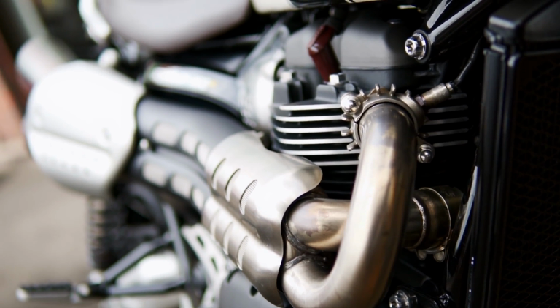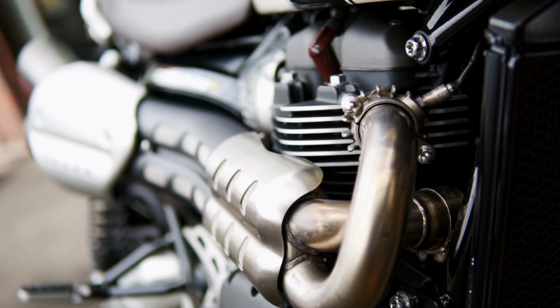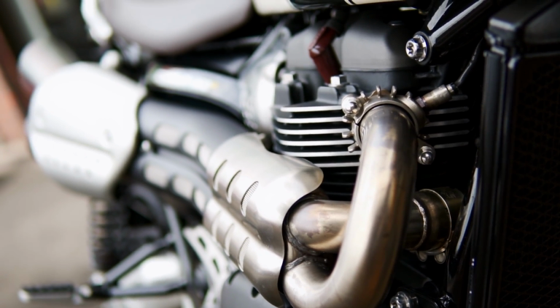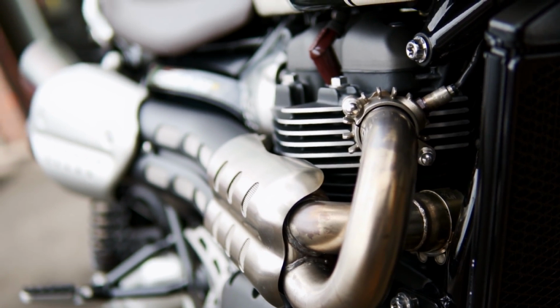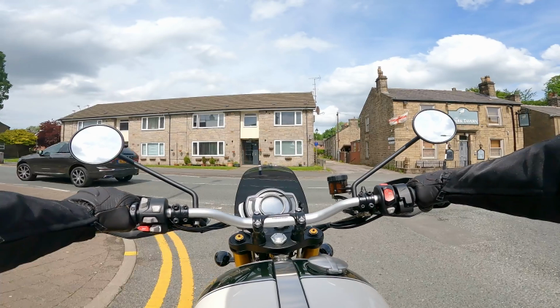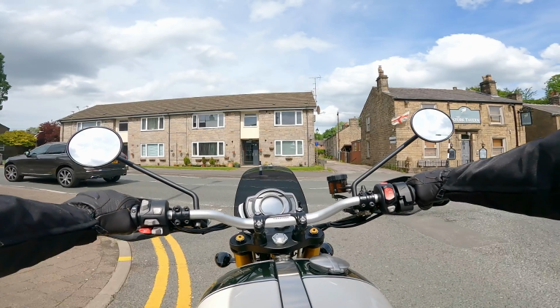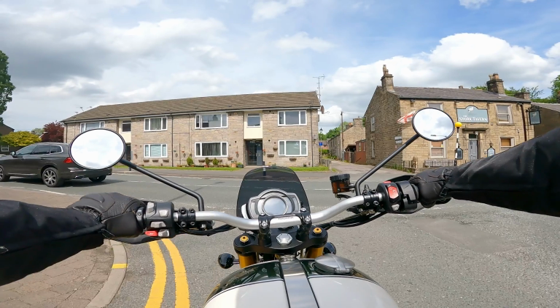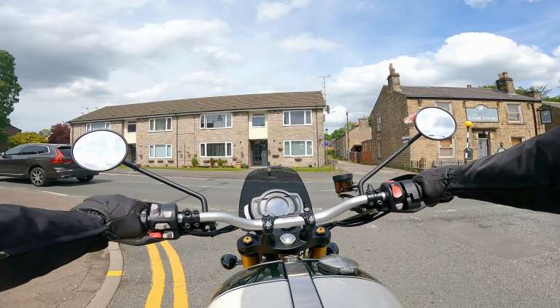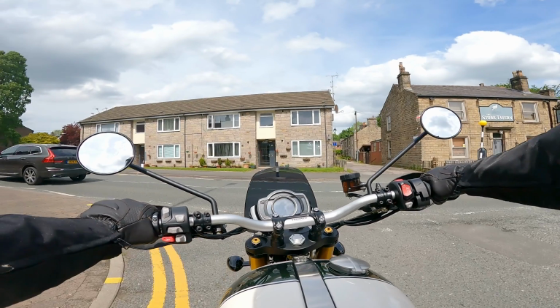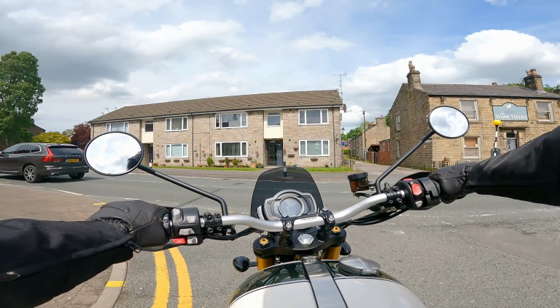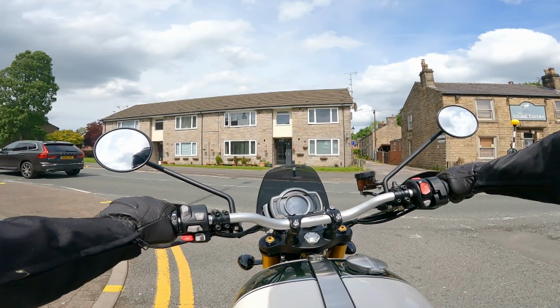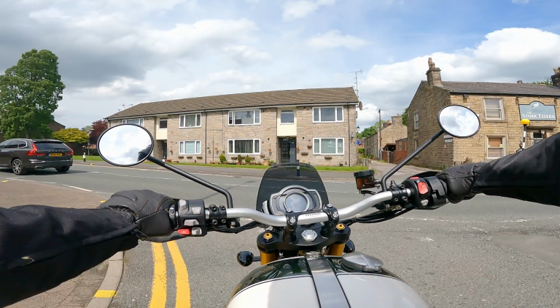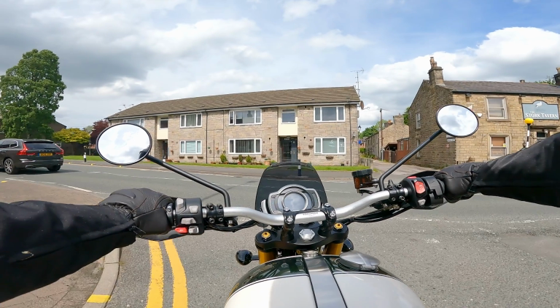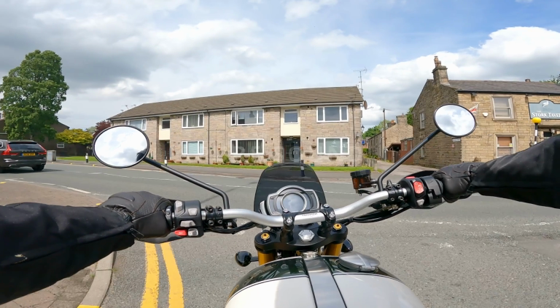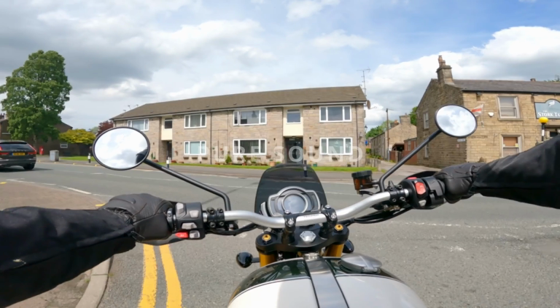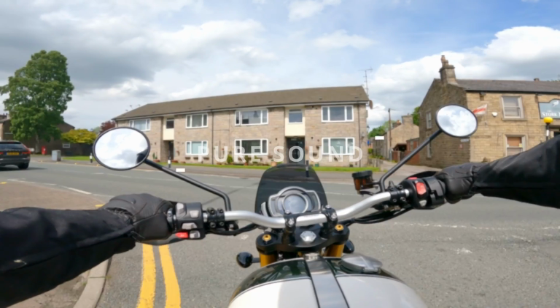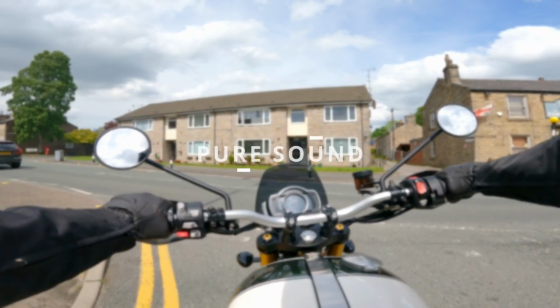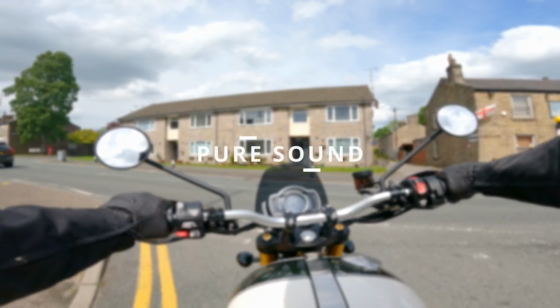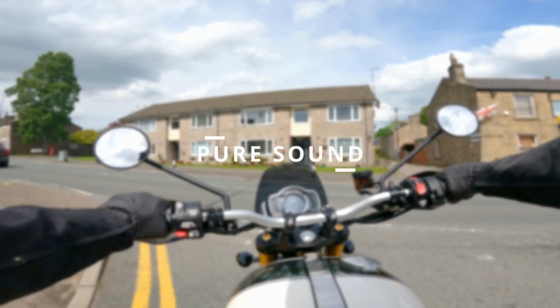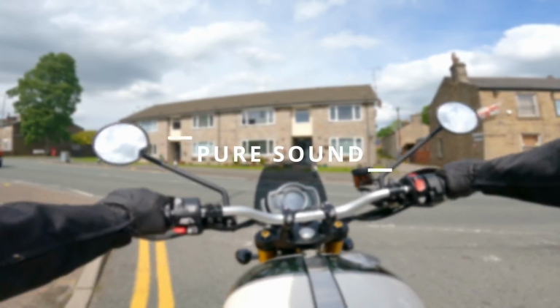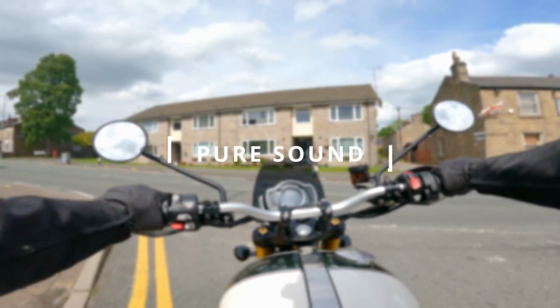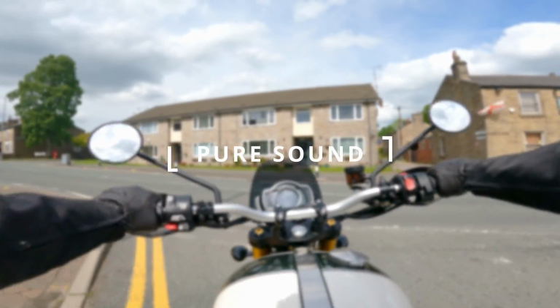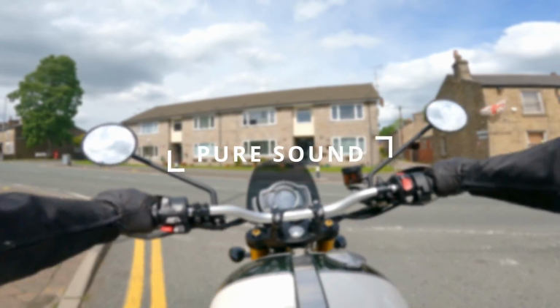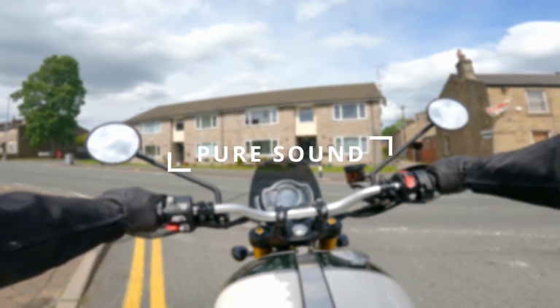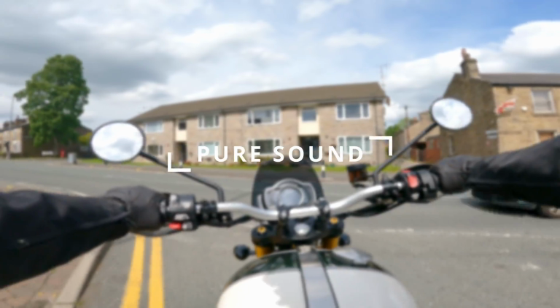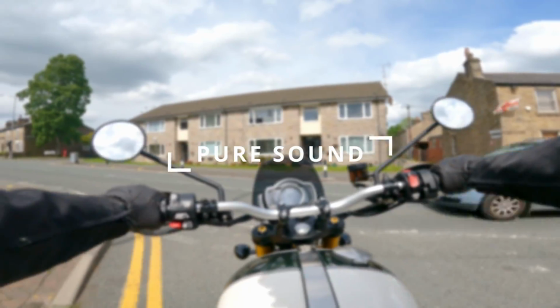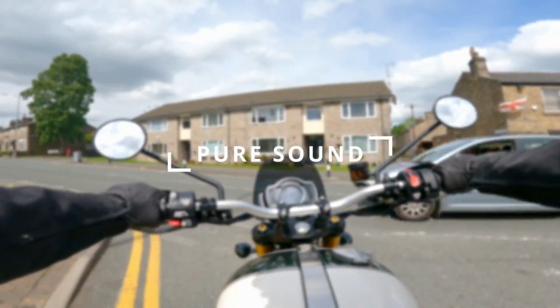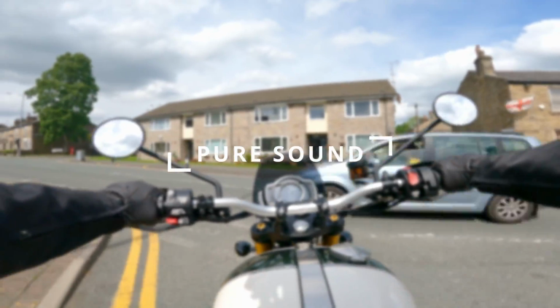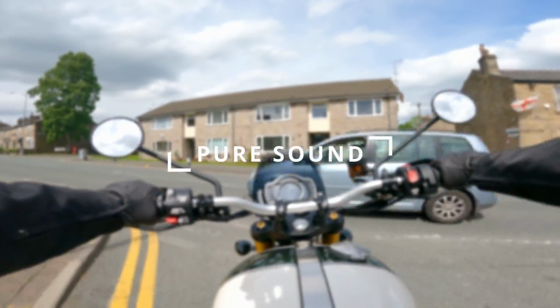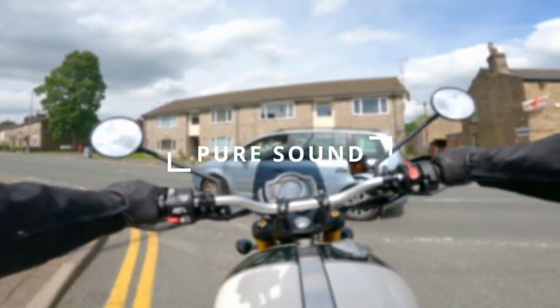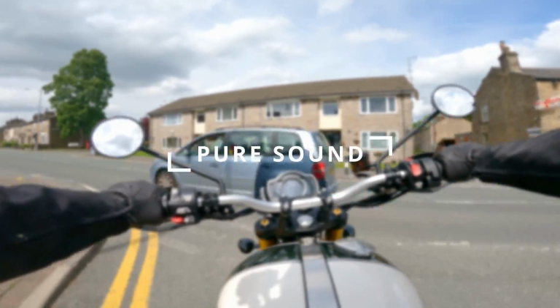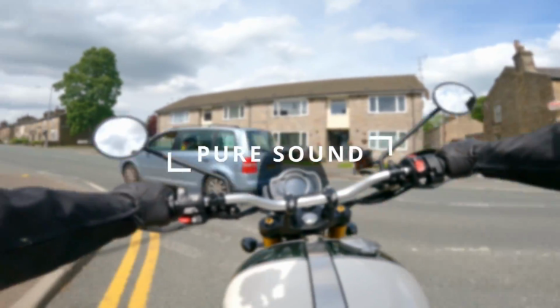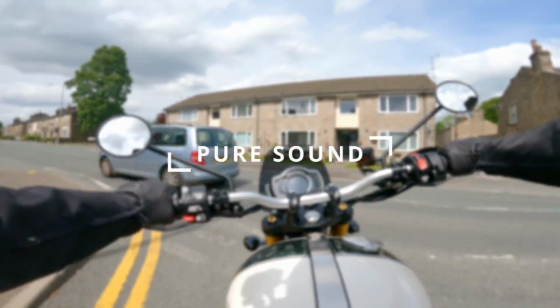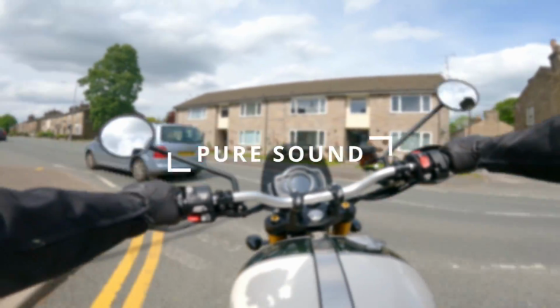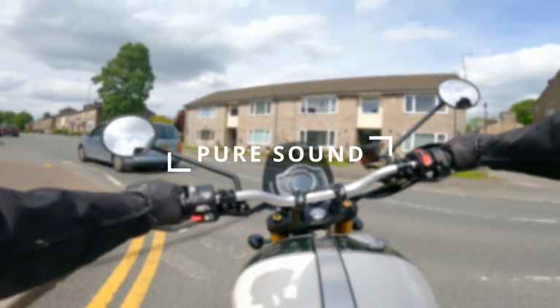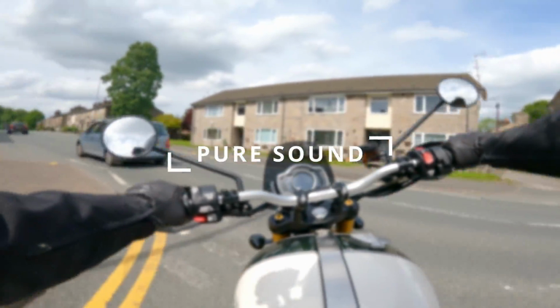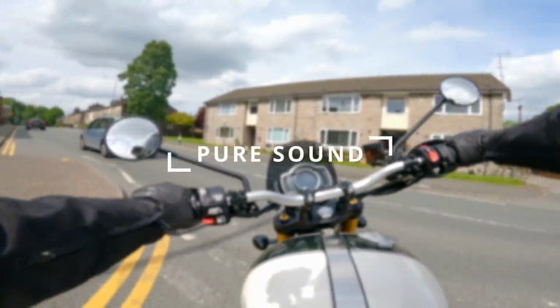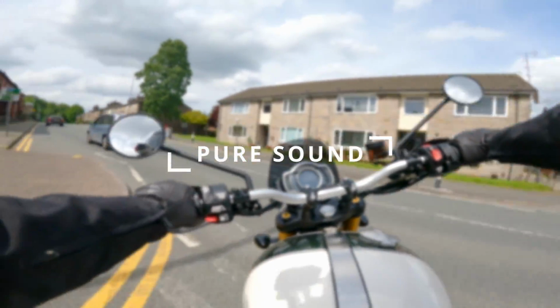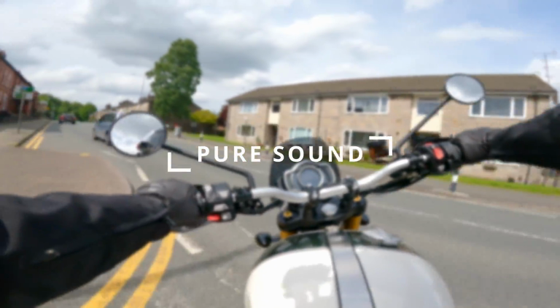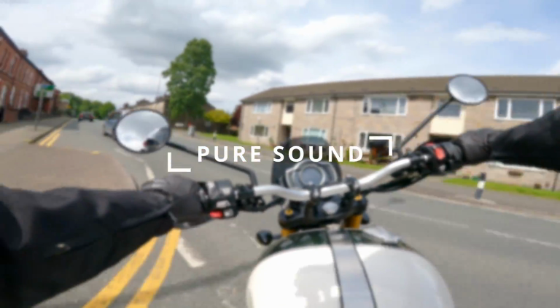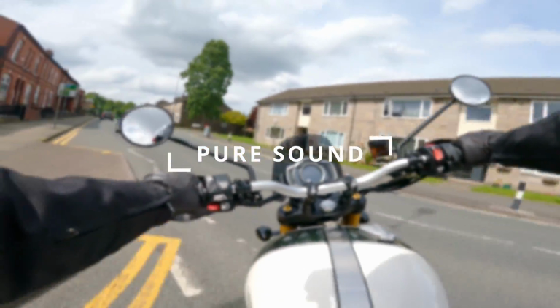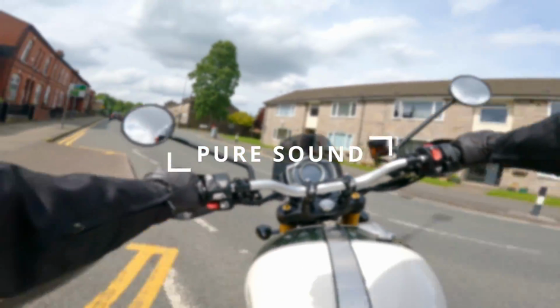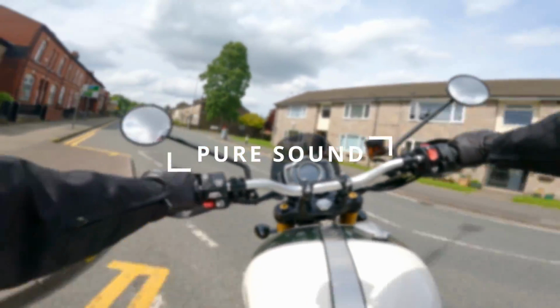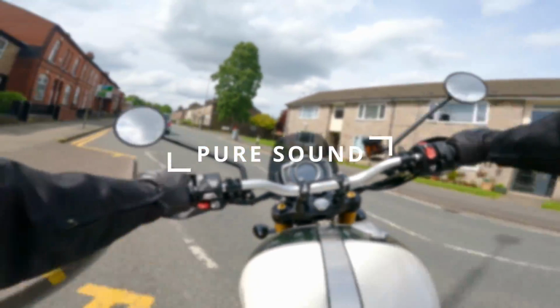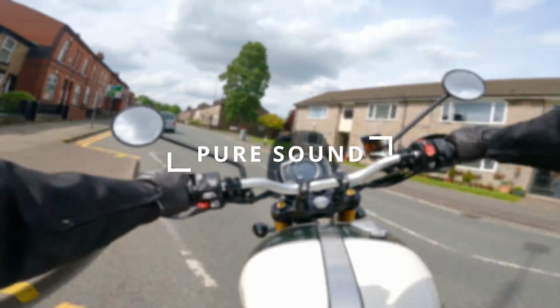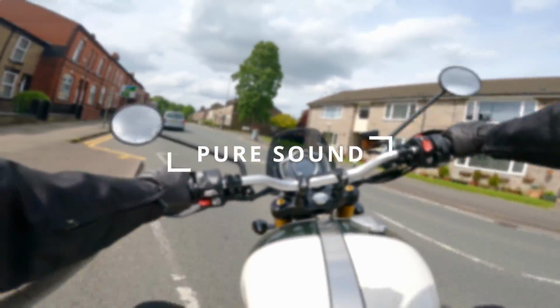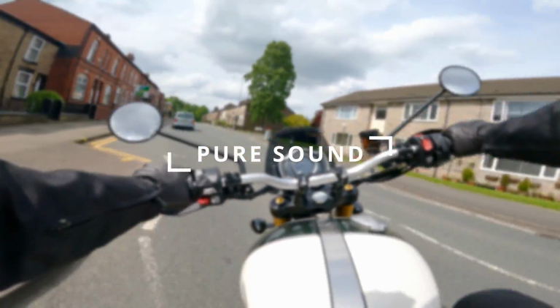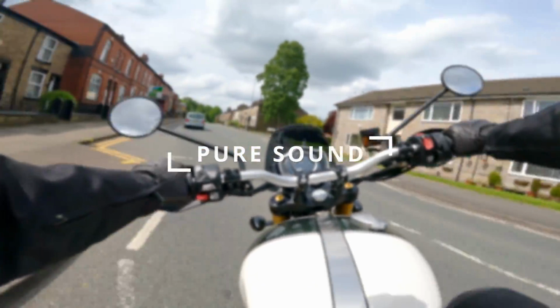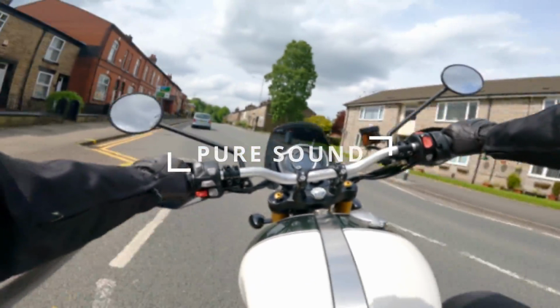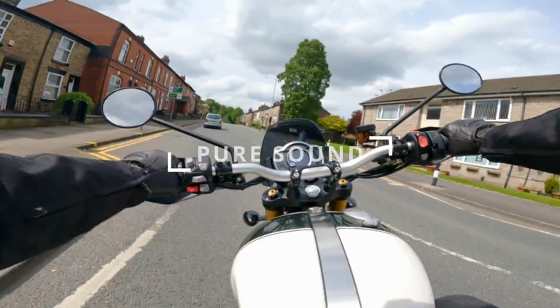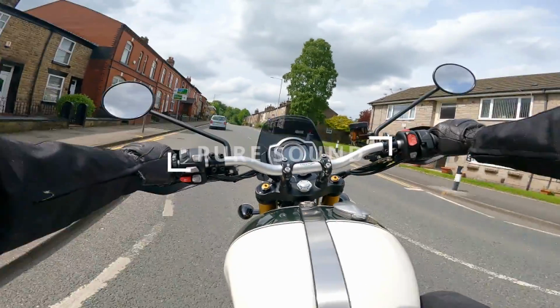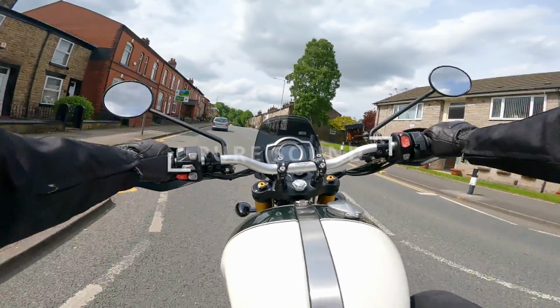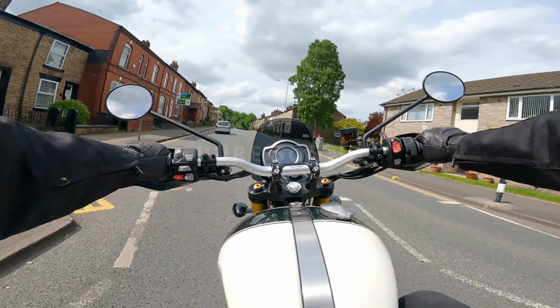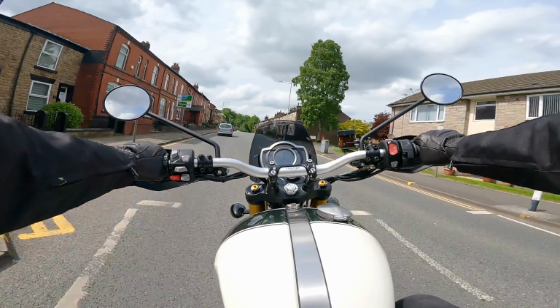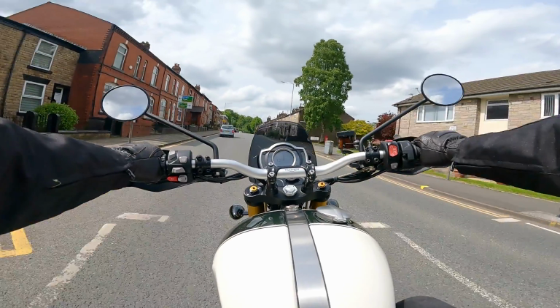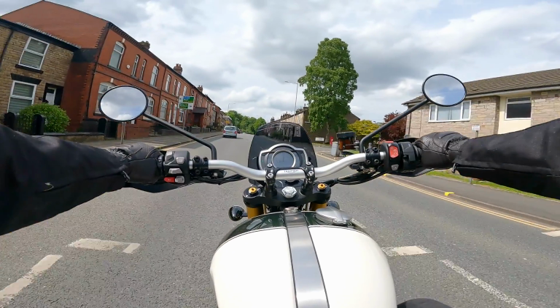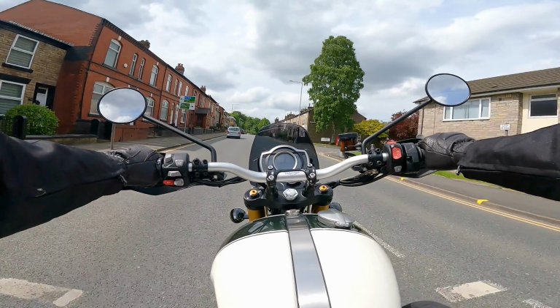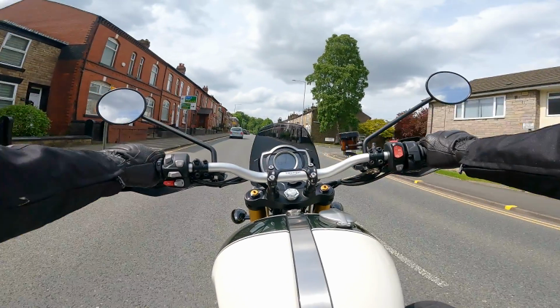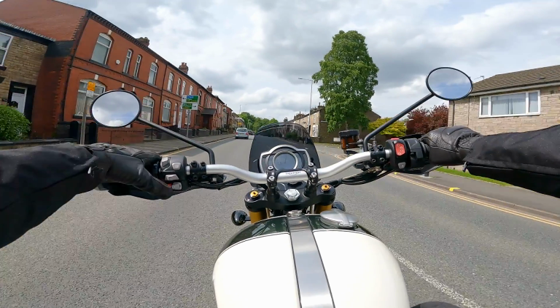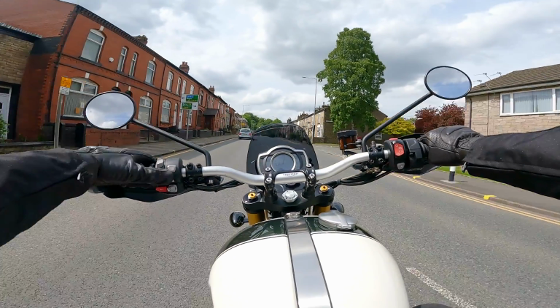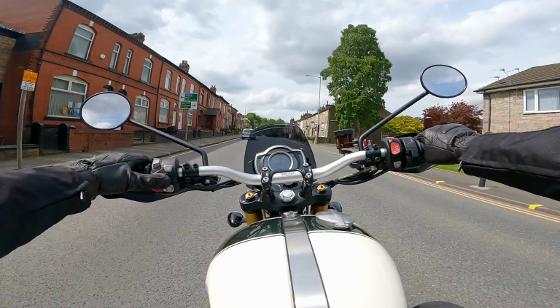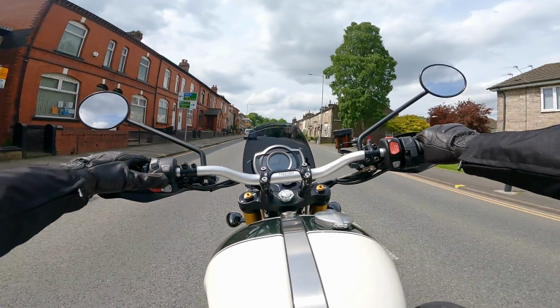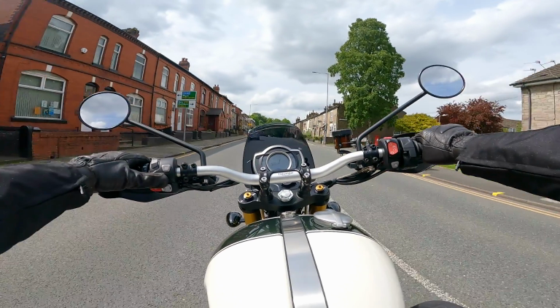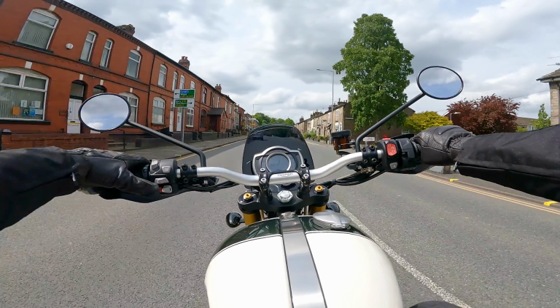Now enjoy a few shots of pure sound on the Scrambler 1200 XE.